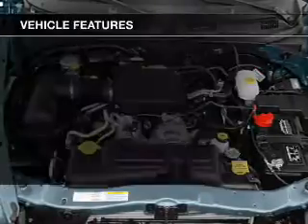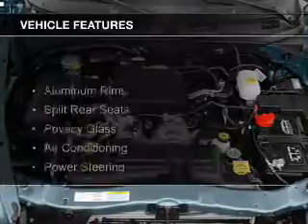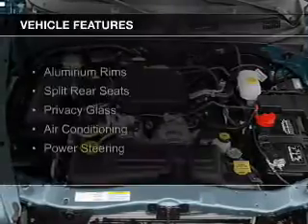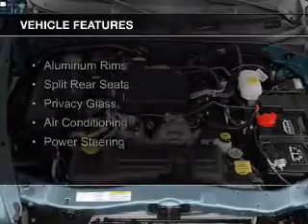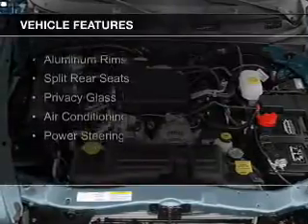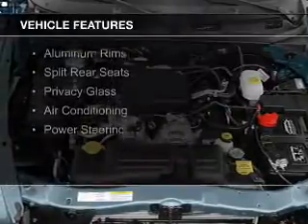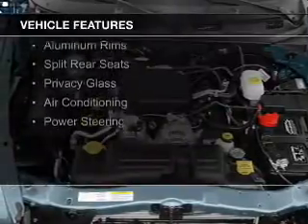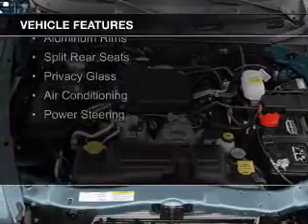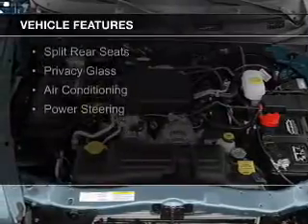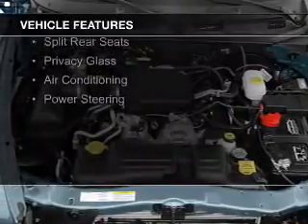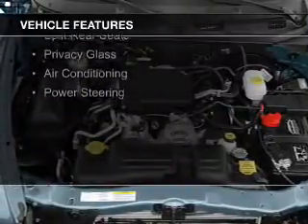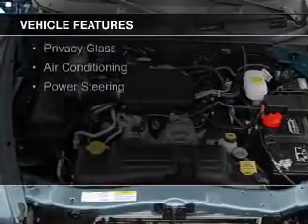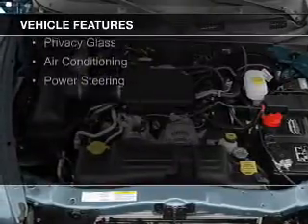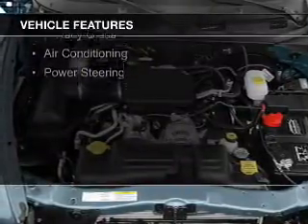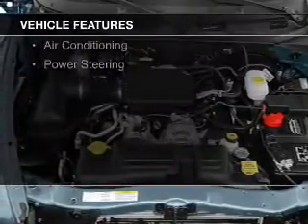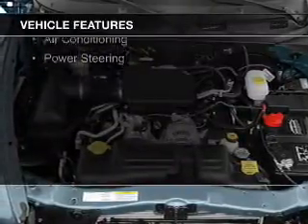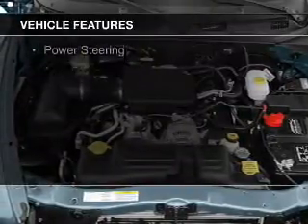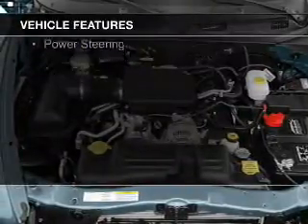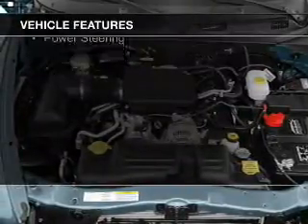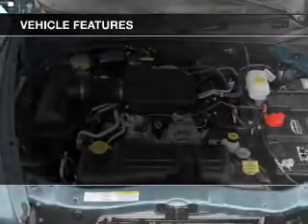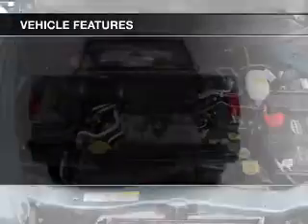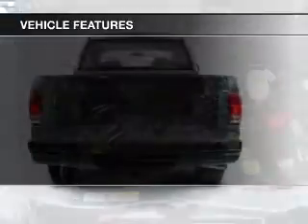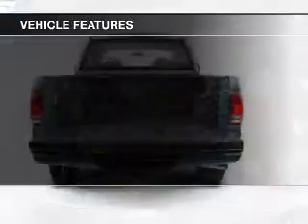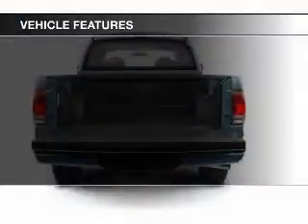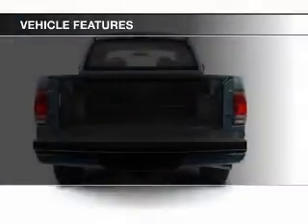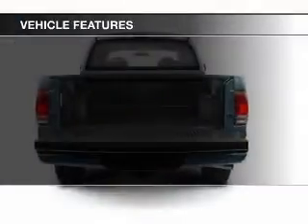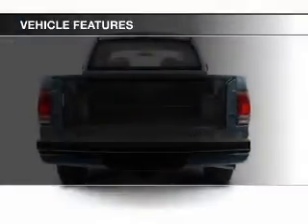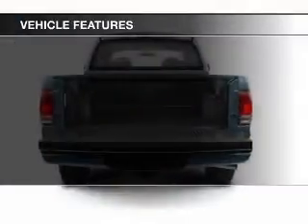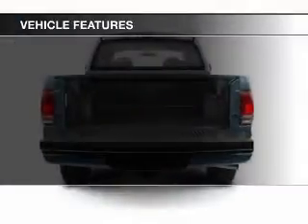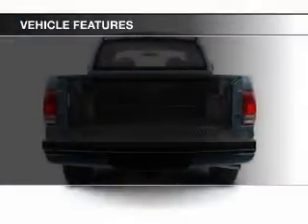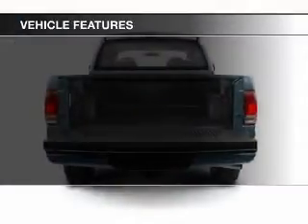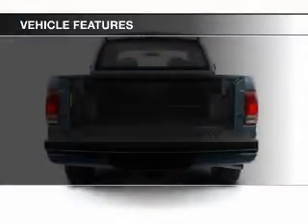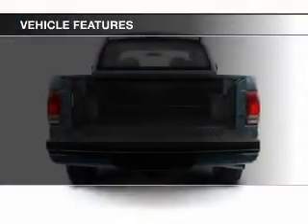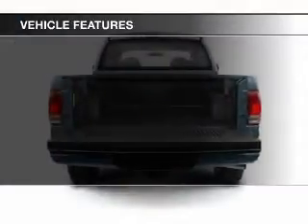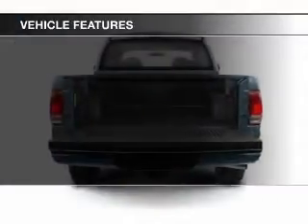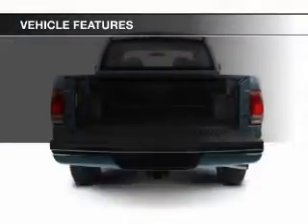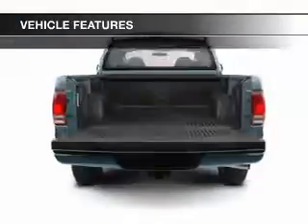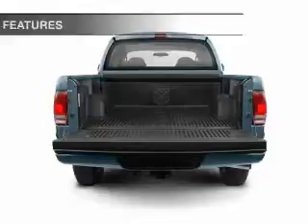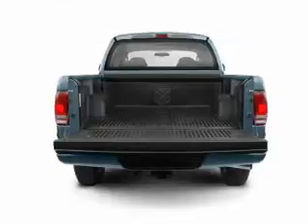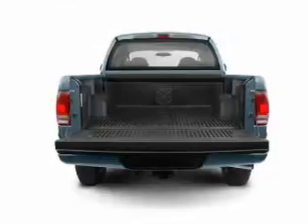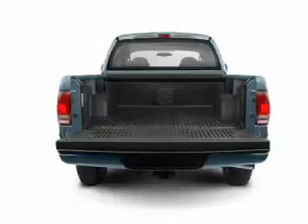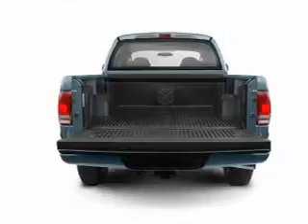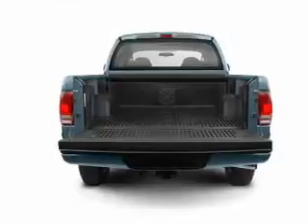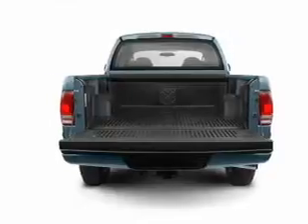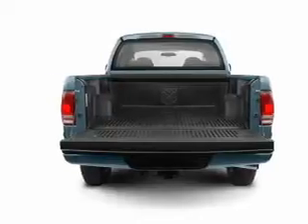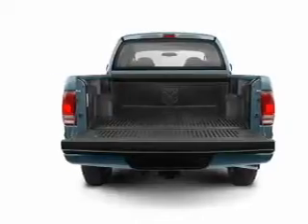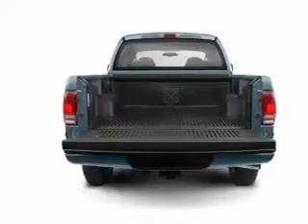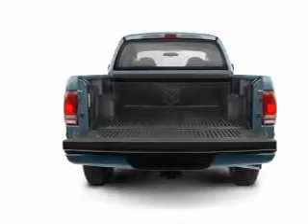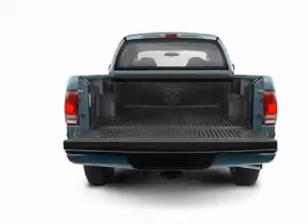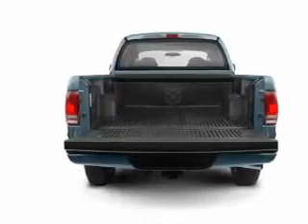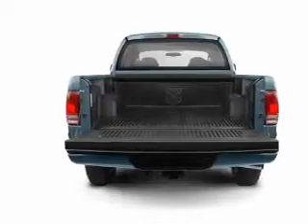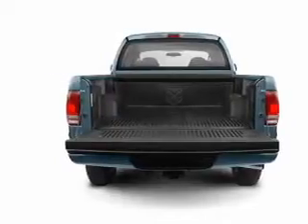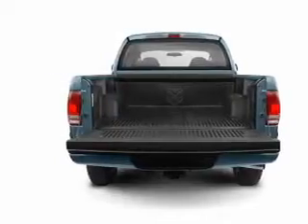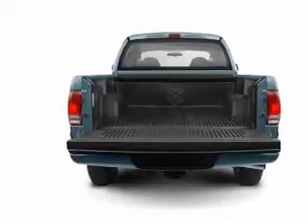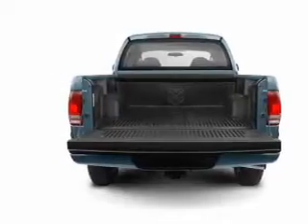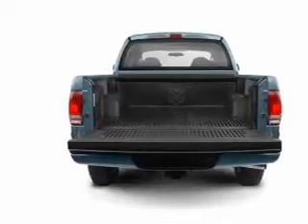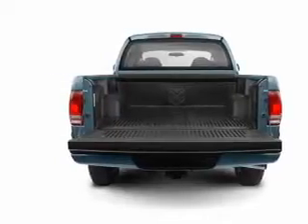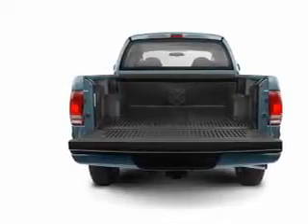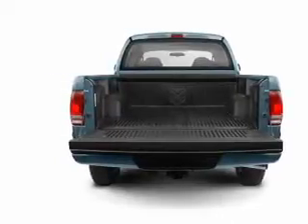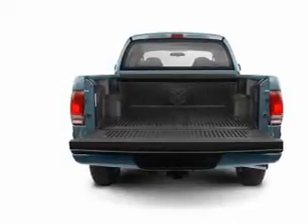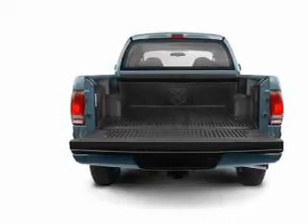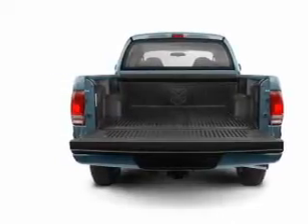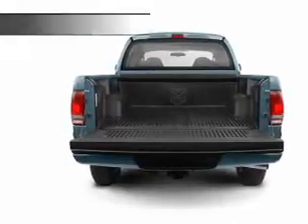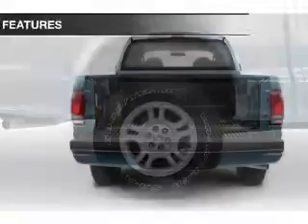The features include aluminum rims, split rear seats, privacy glass, air conditioning, and power steering.